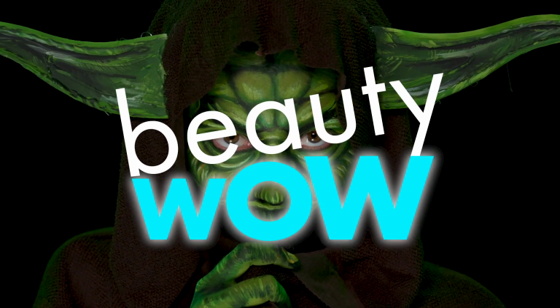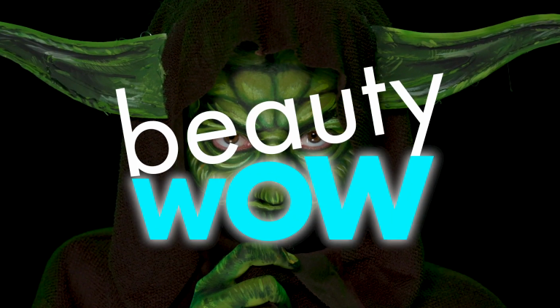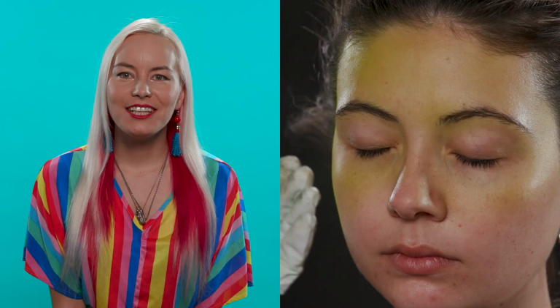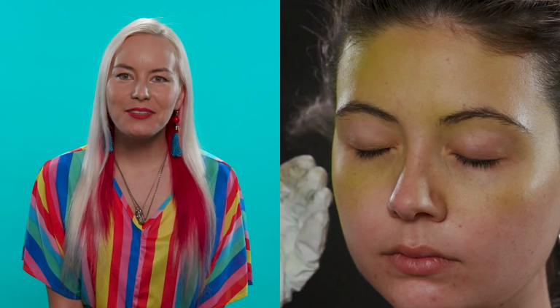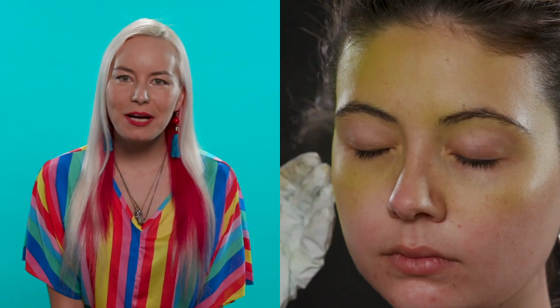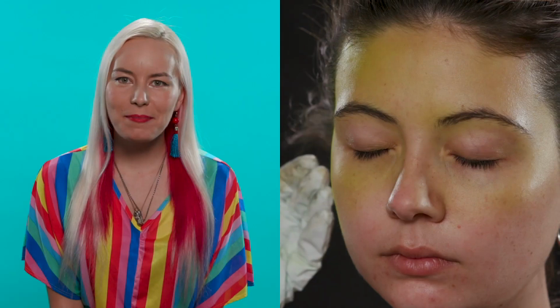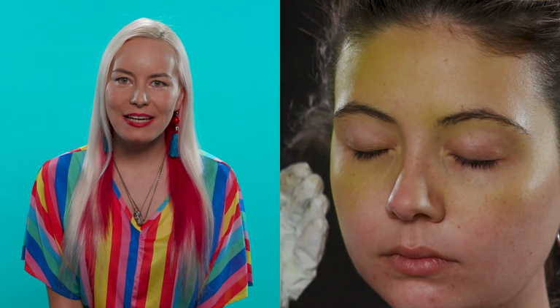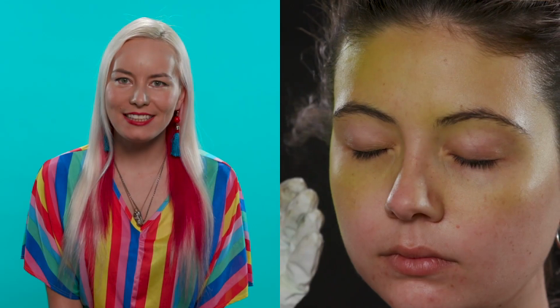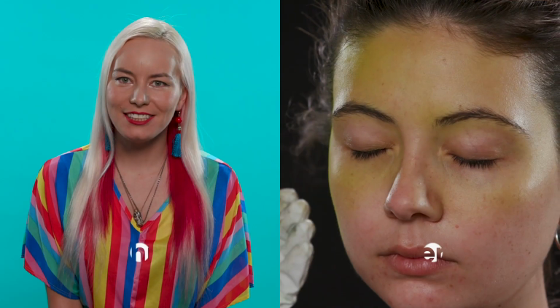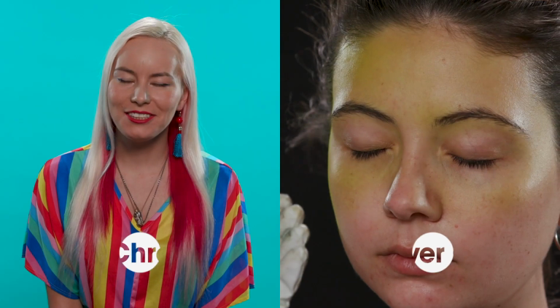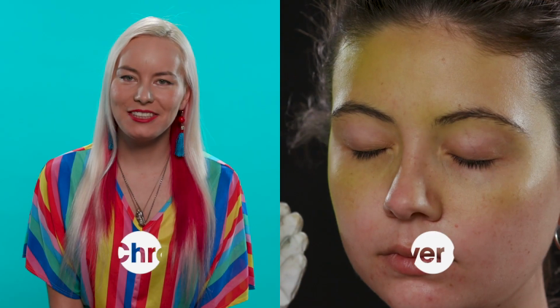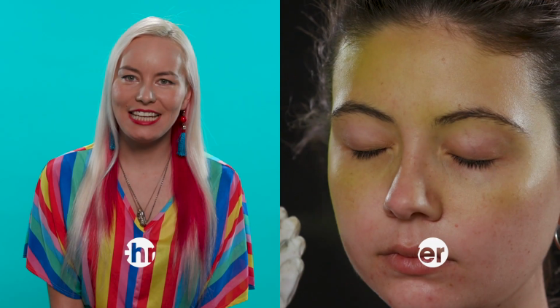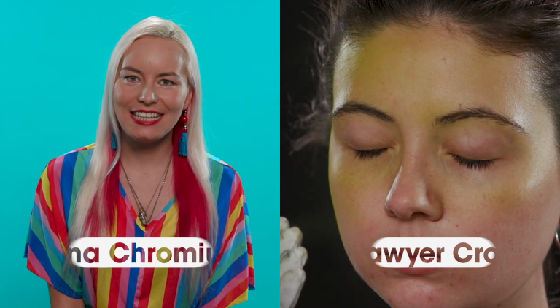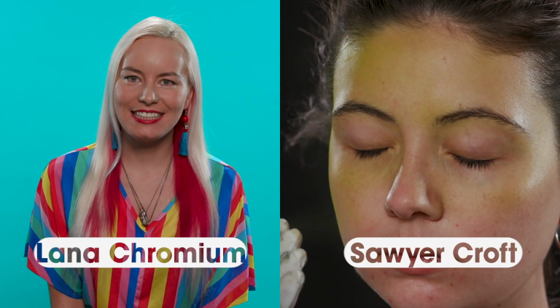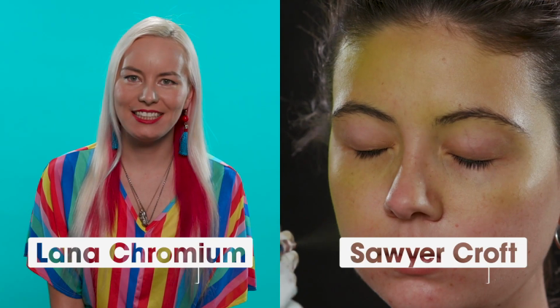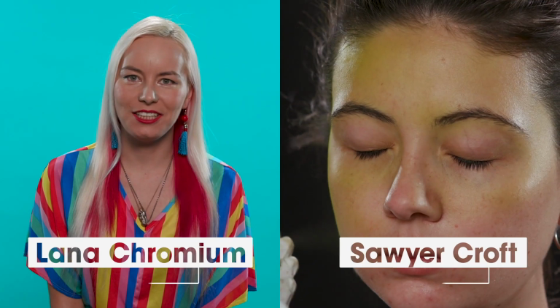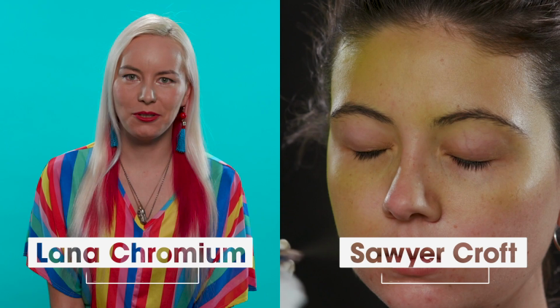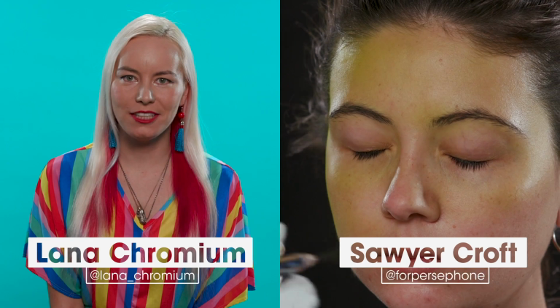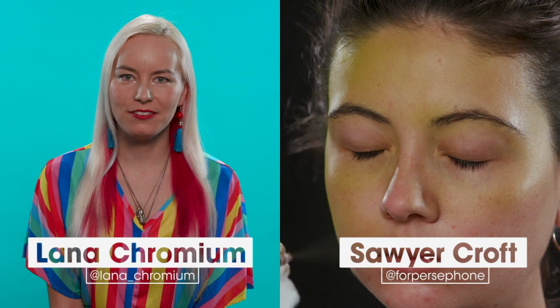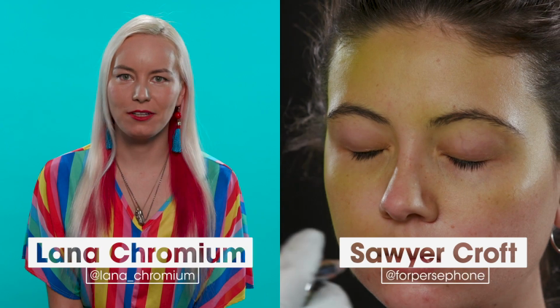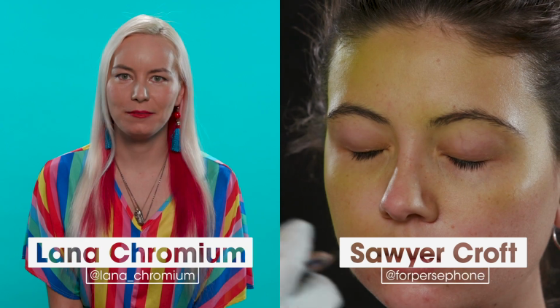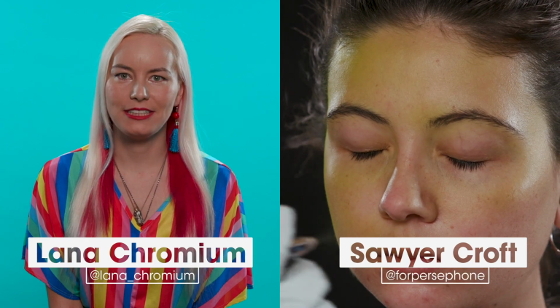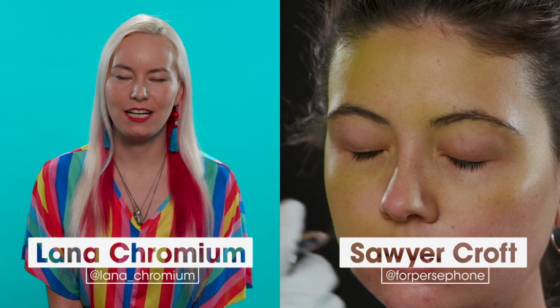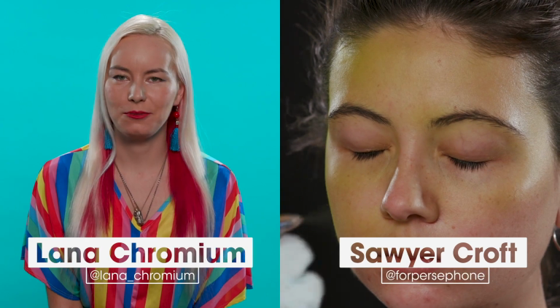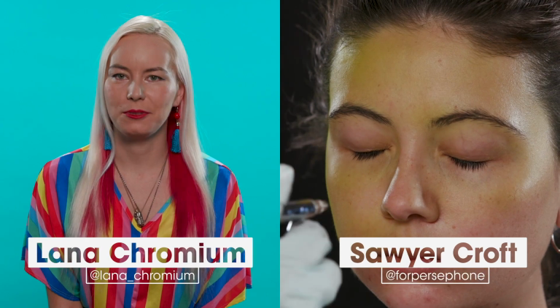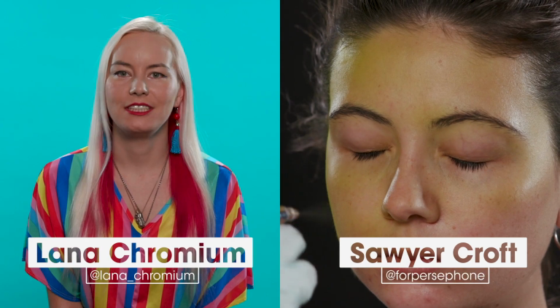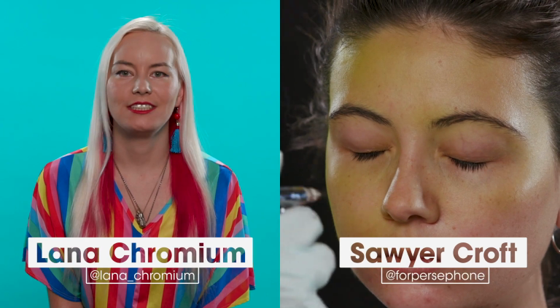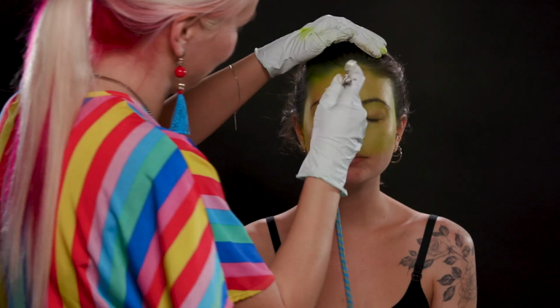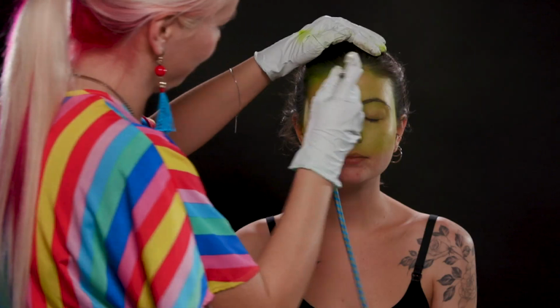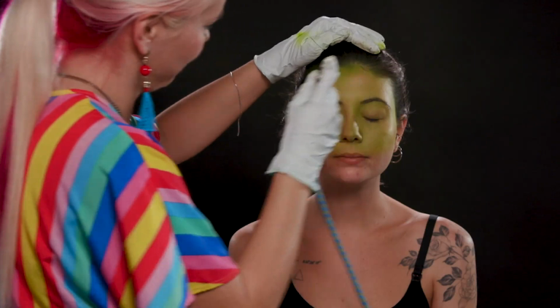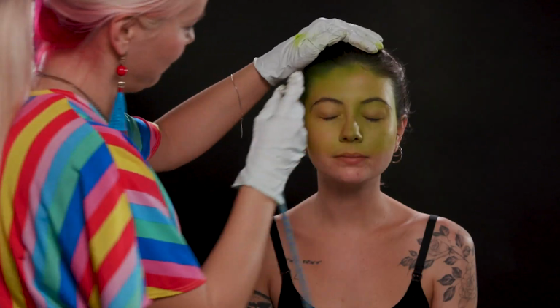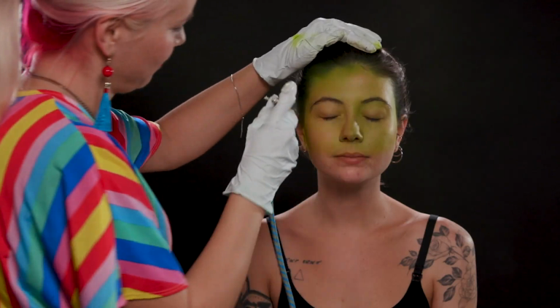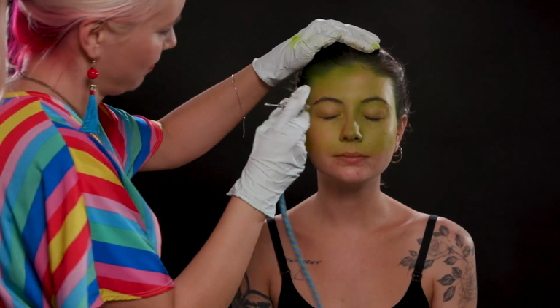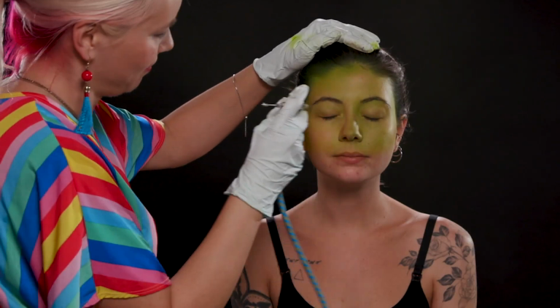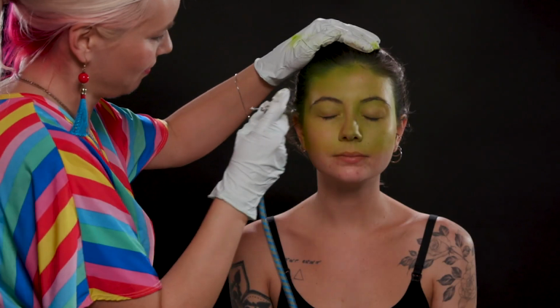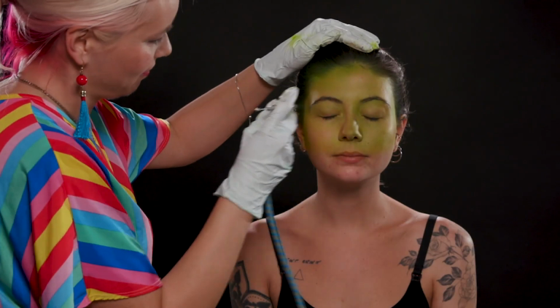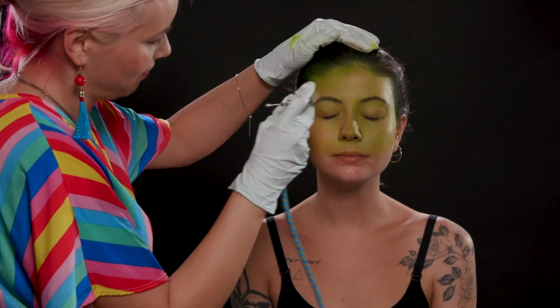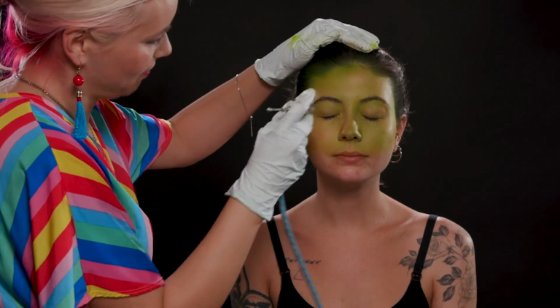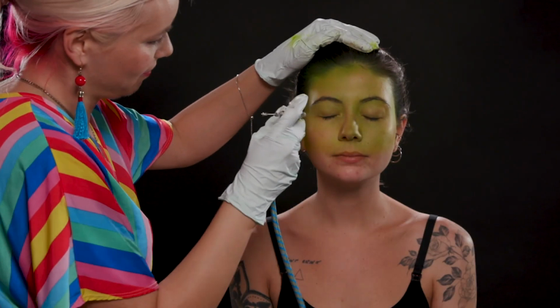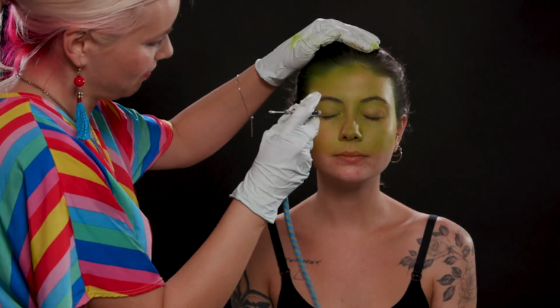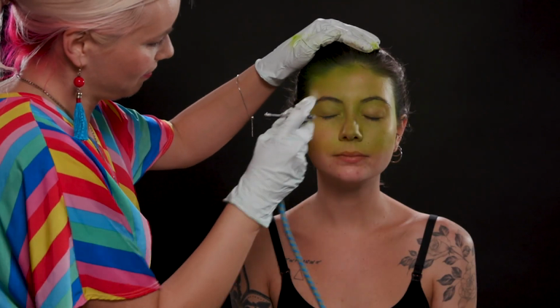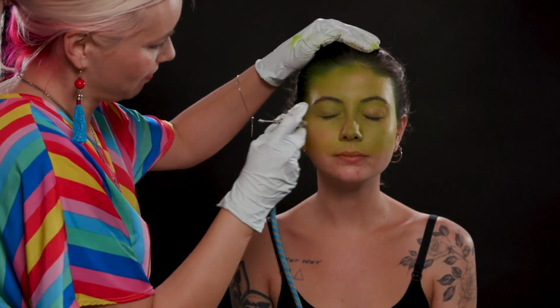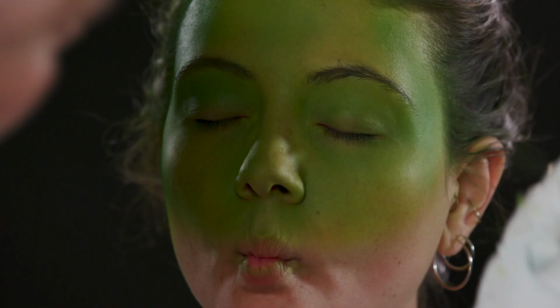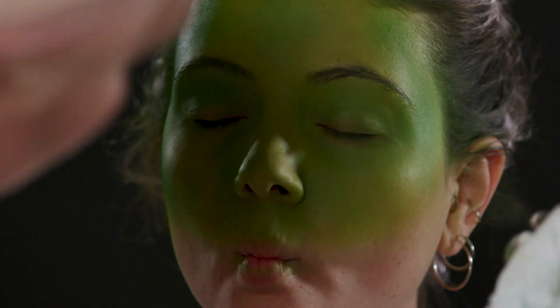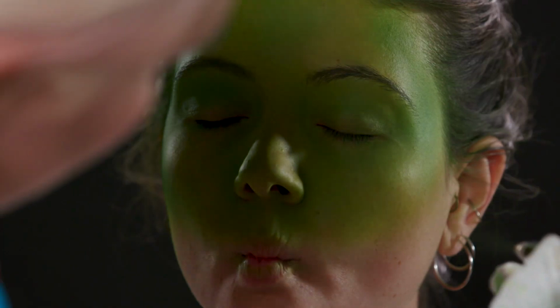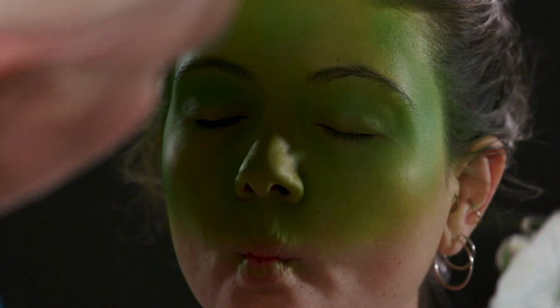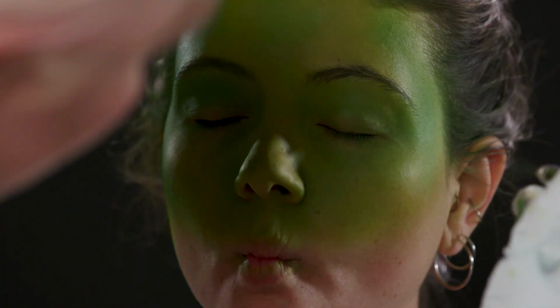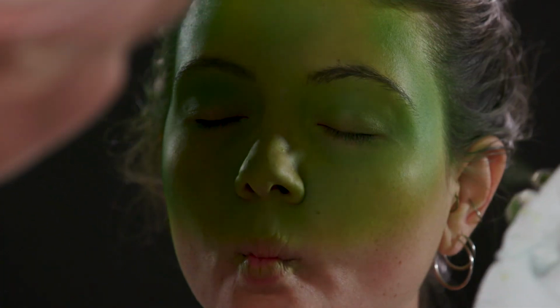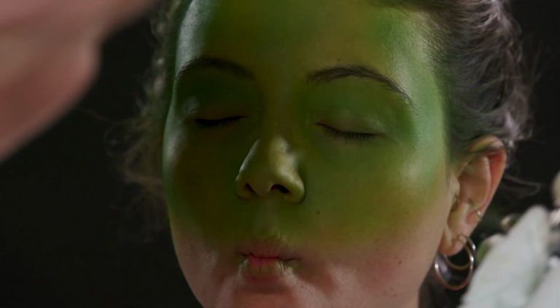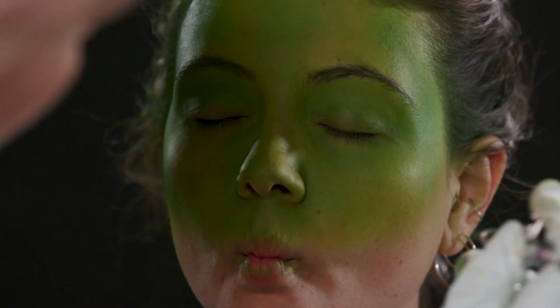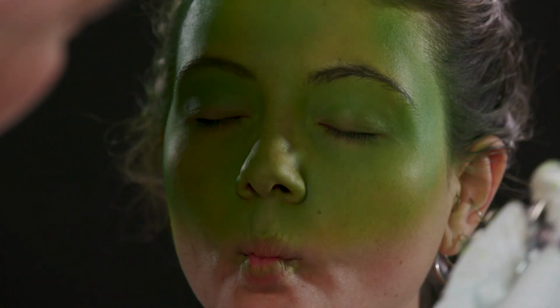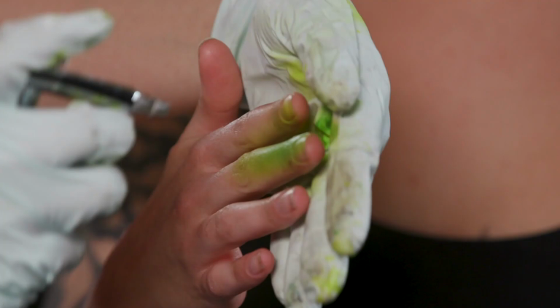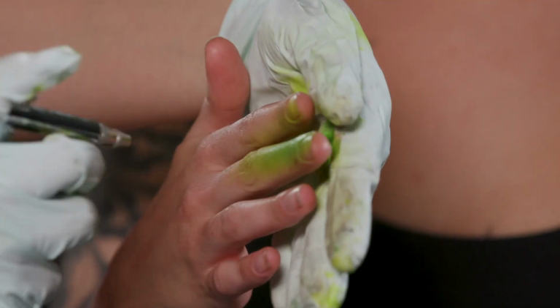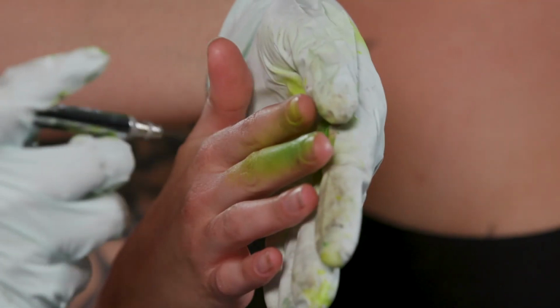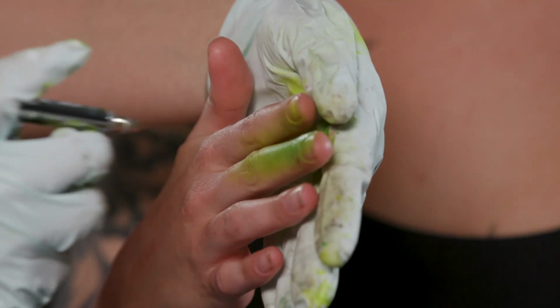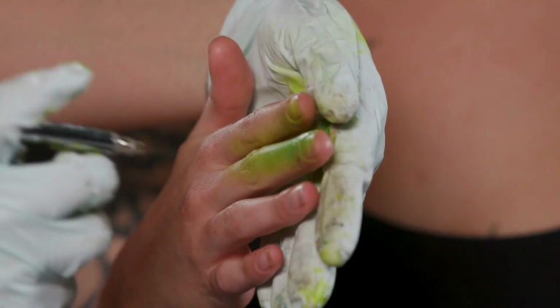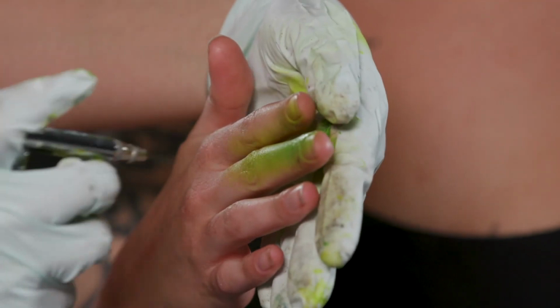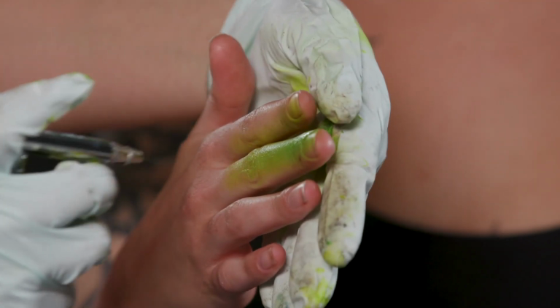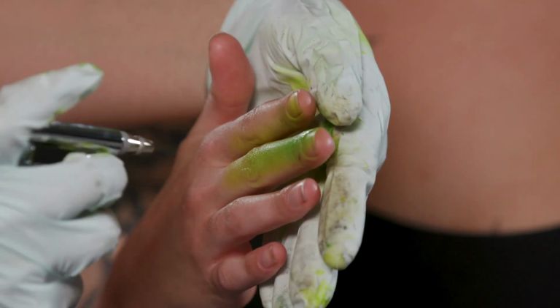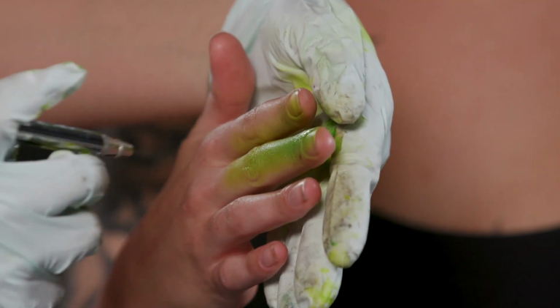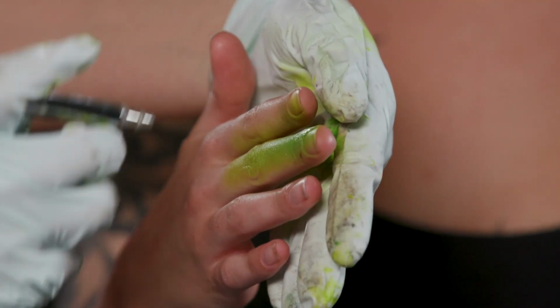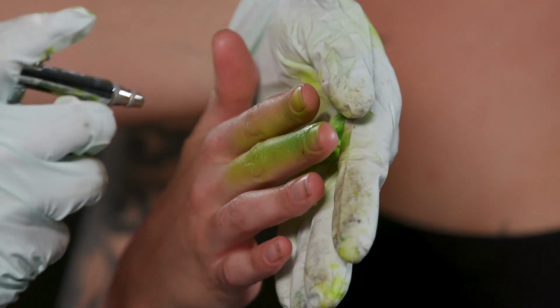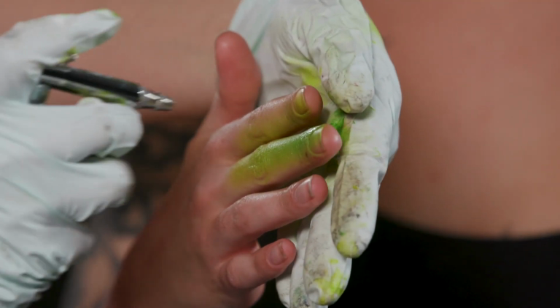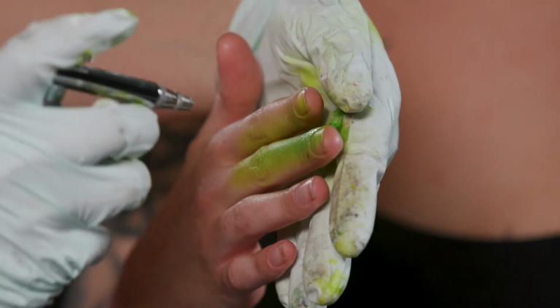I'm painting today — it's a Yoda from Star Wars. First step, I'm applying the main color, so I'm going with green.